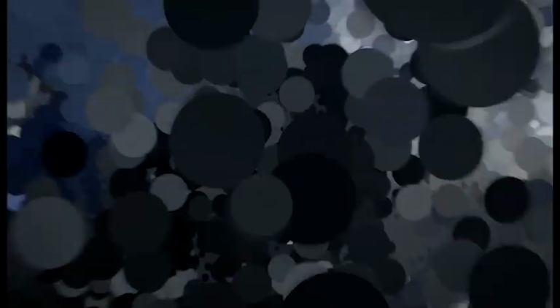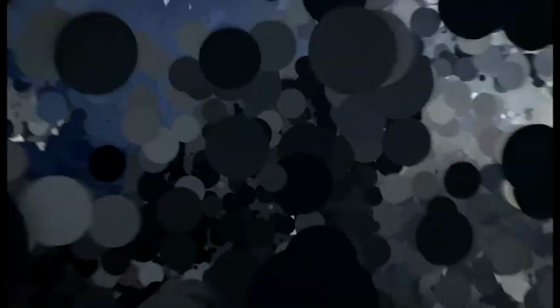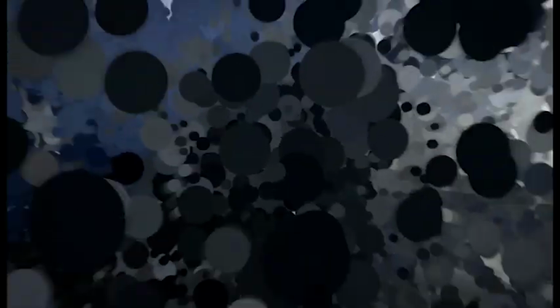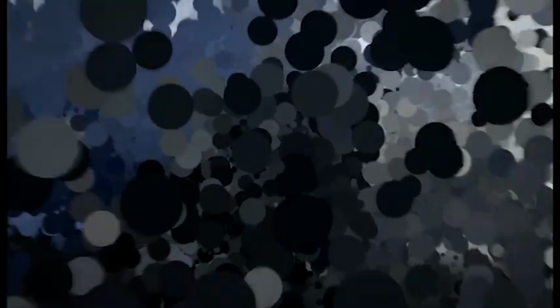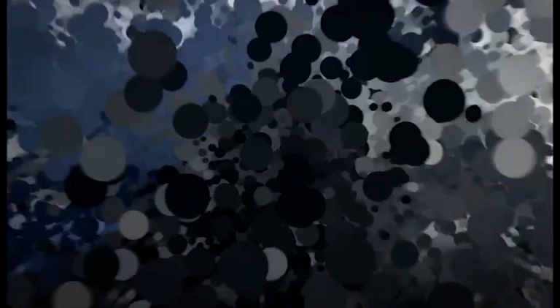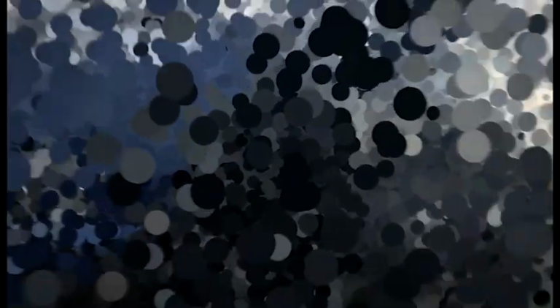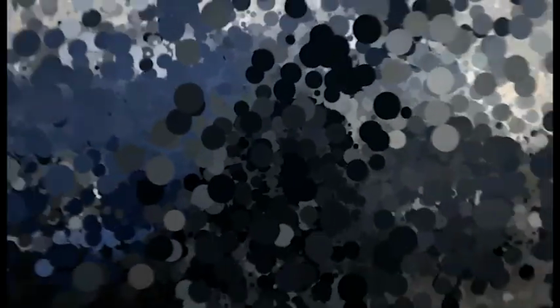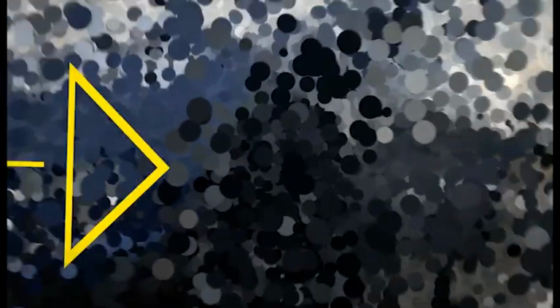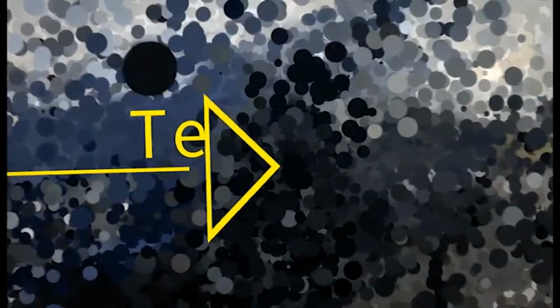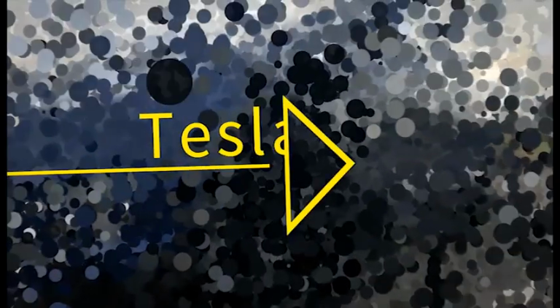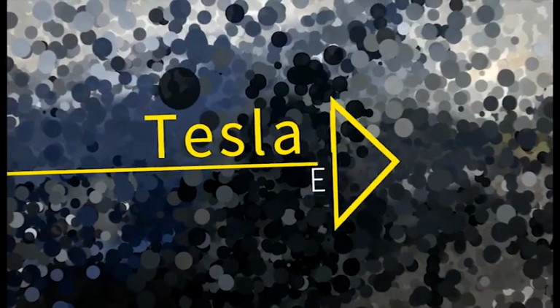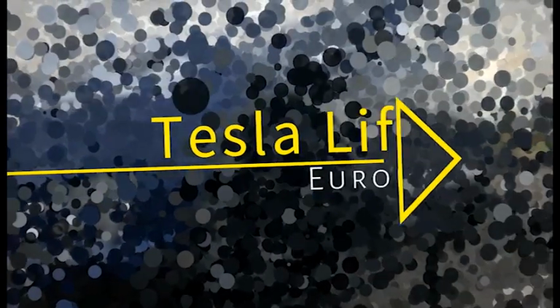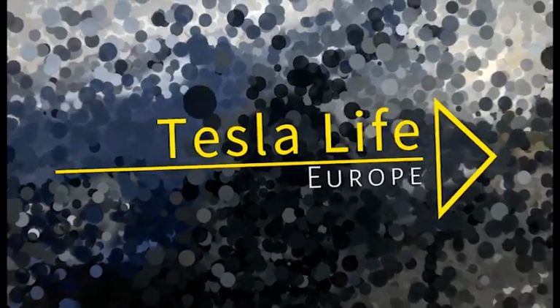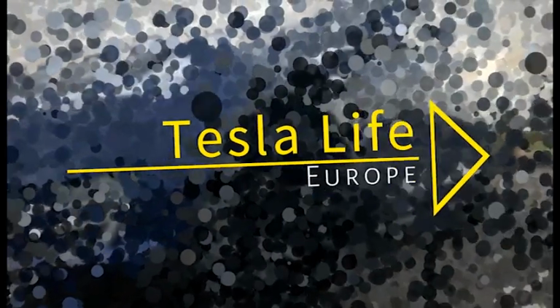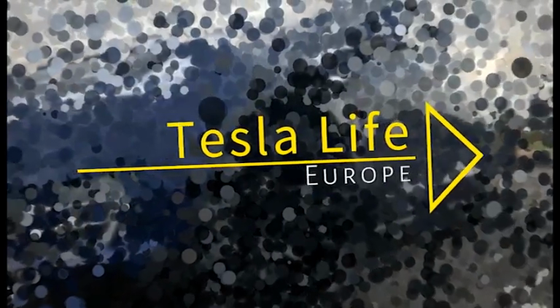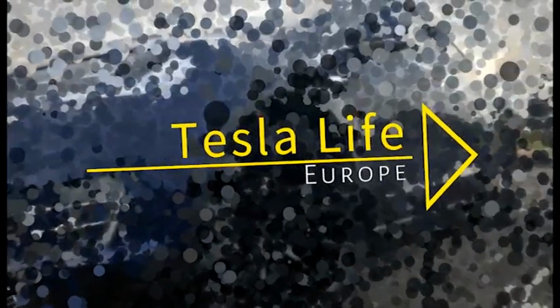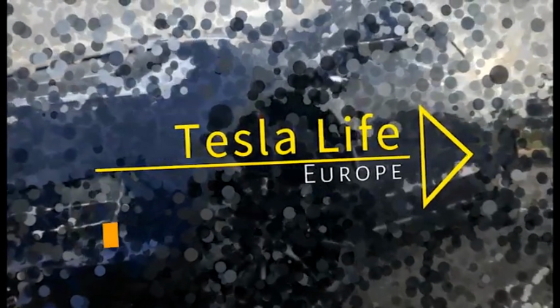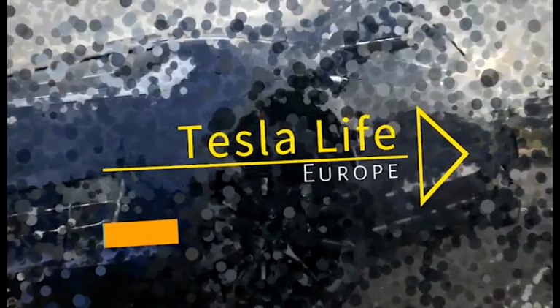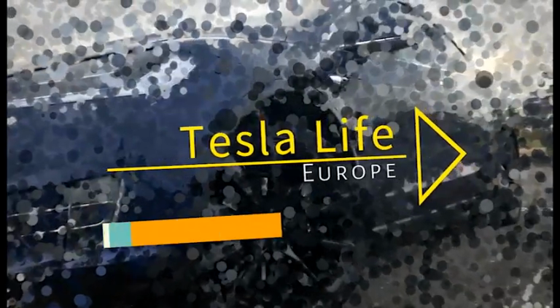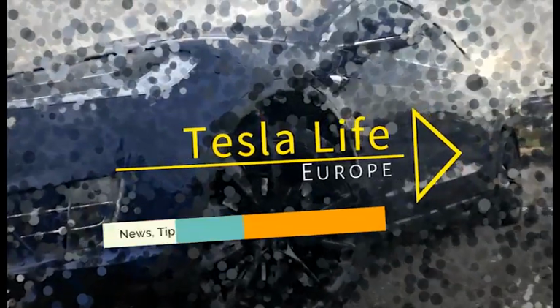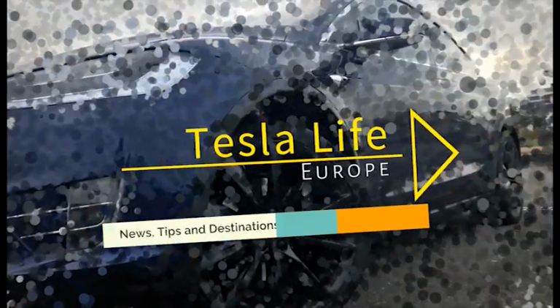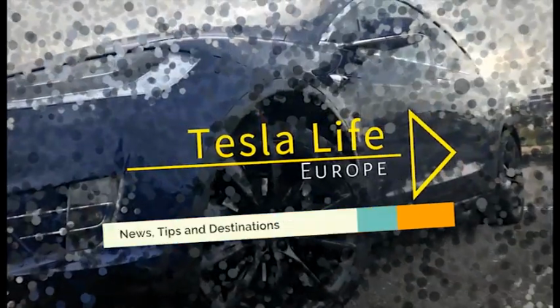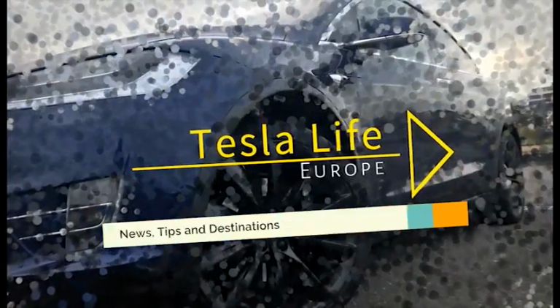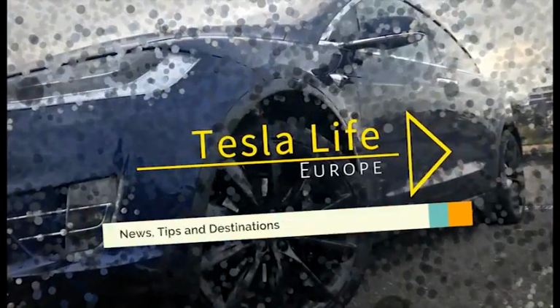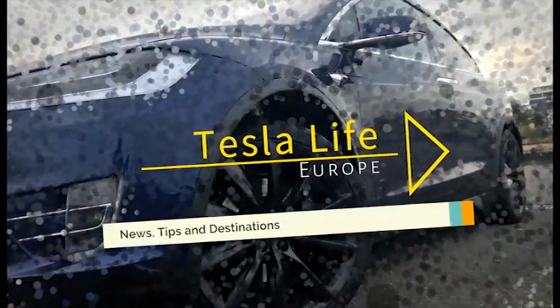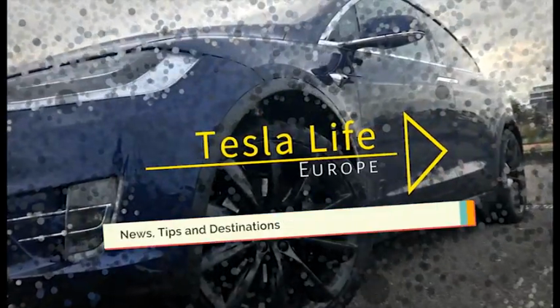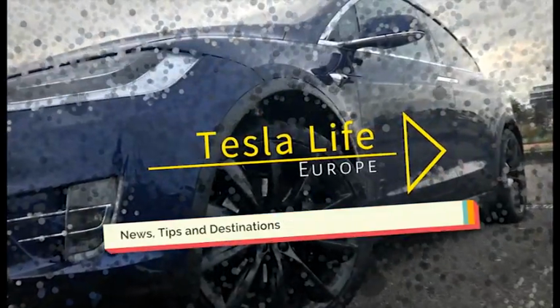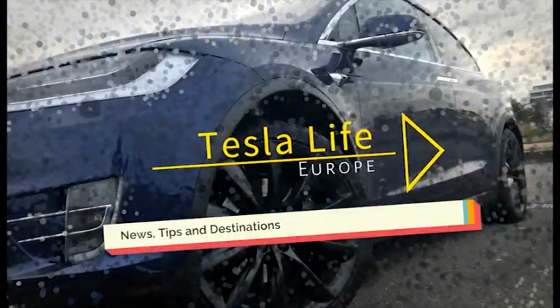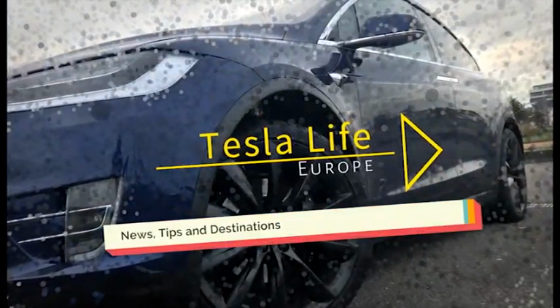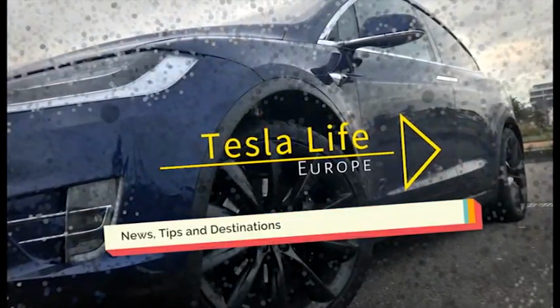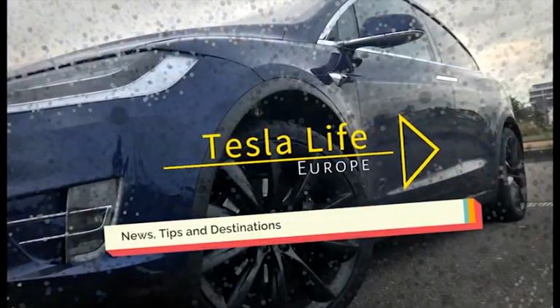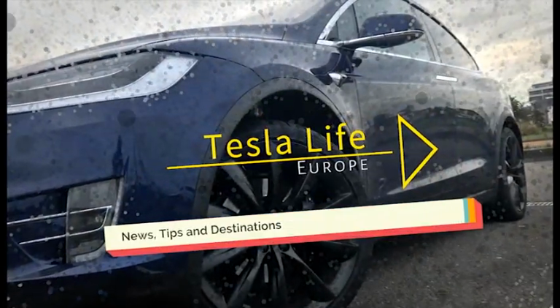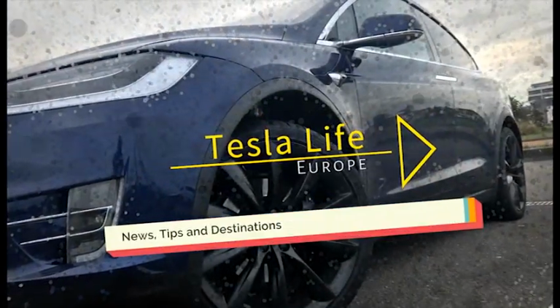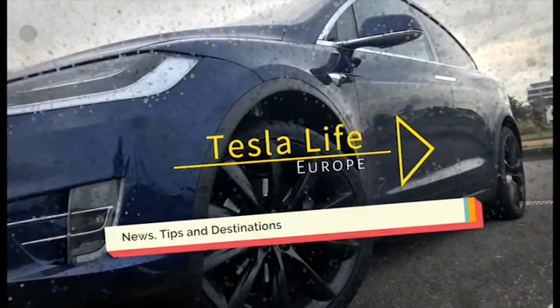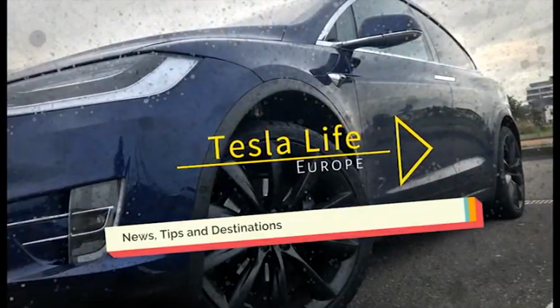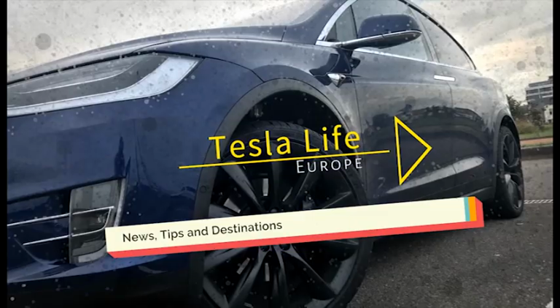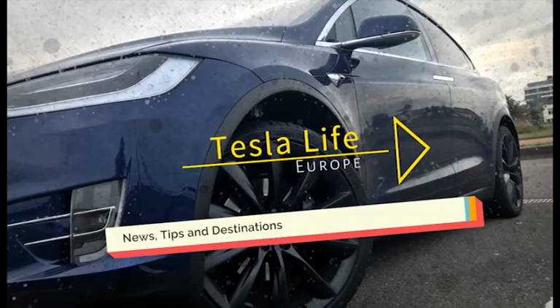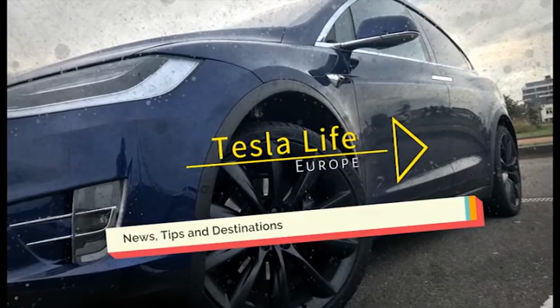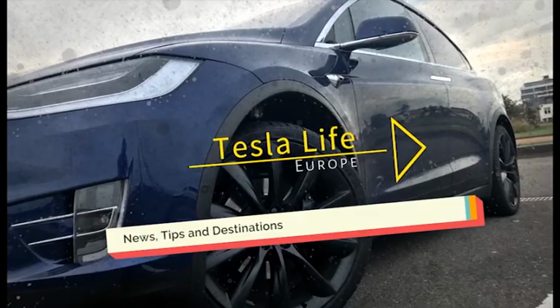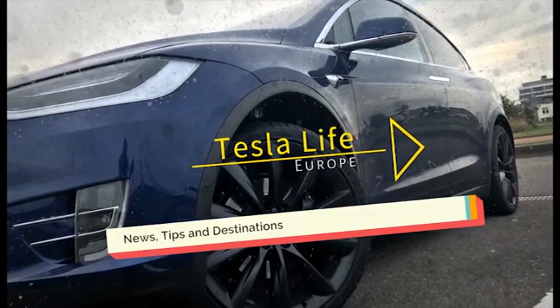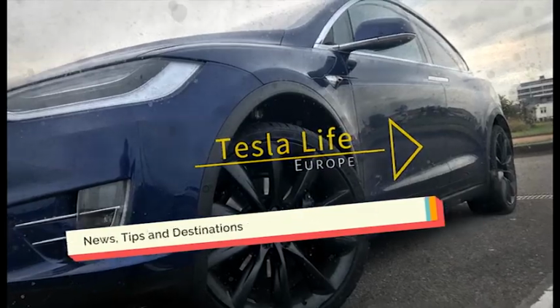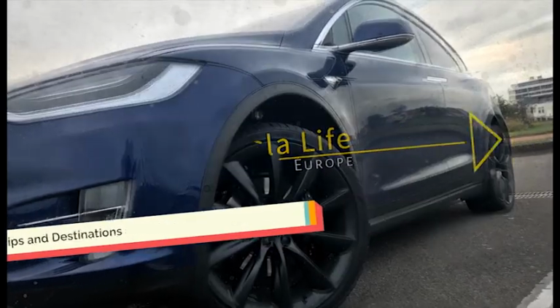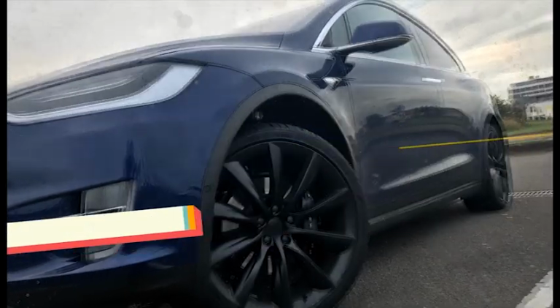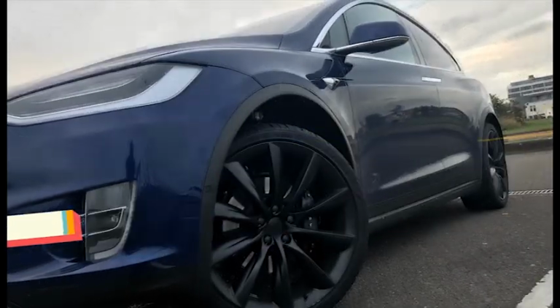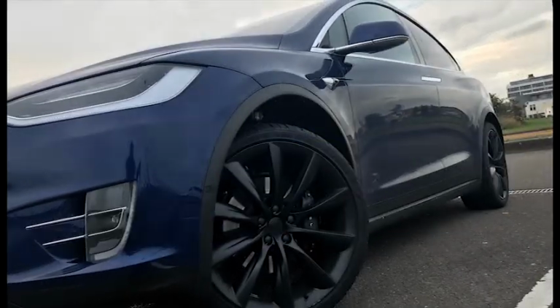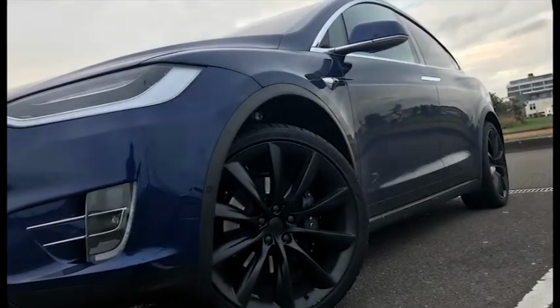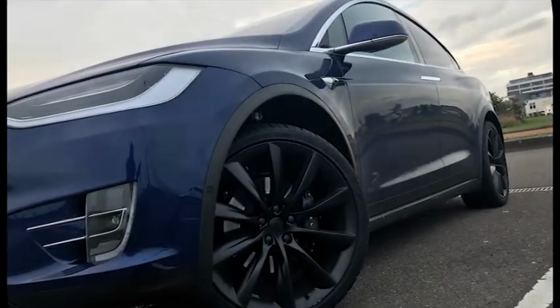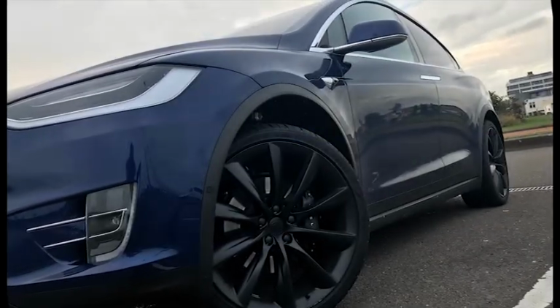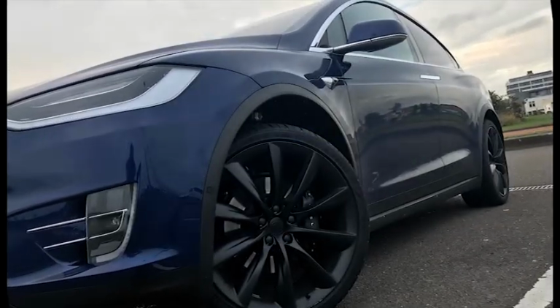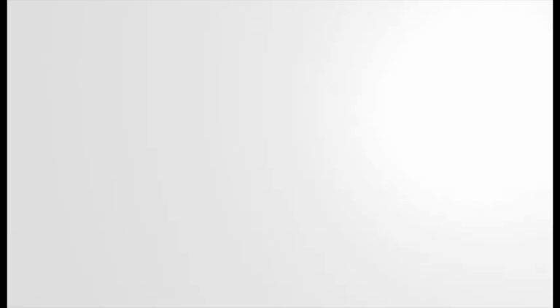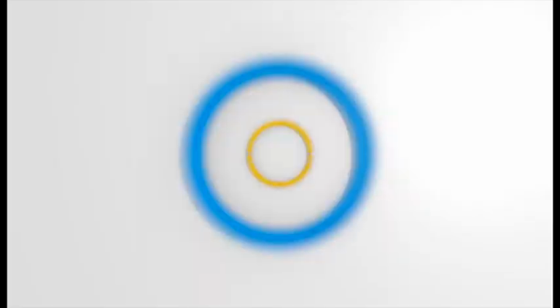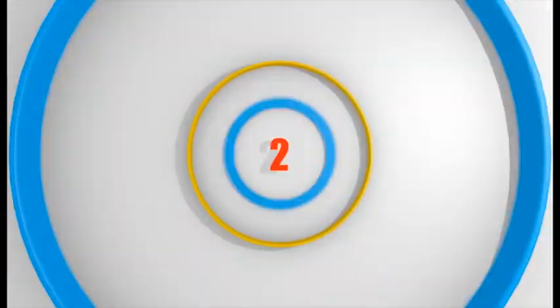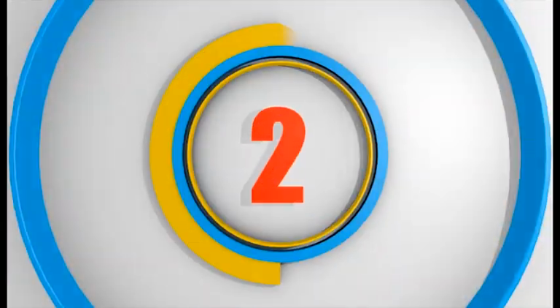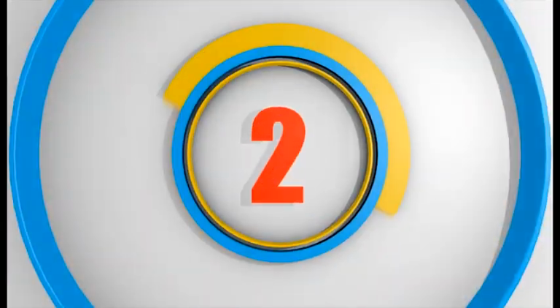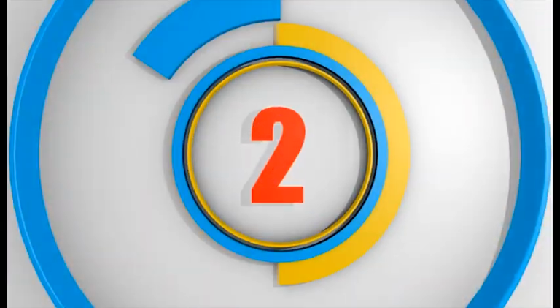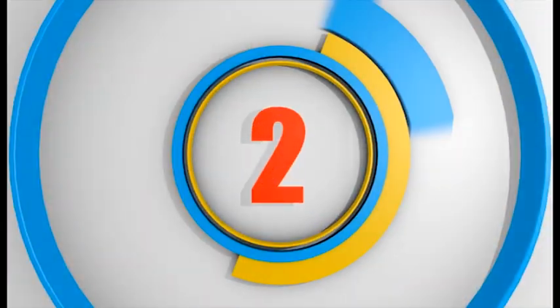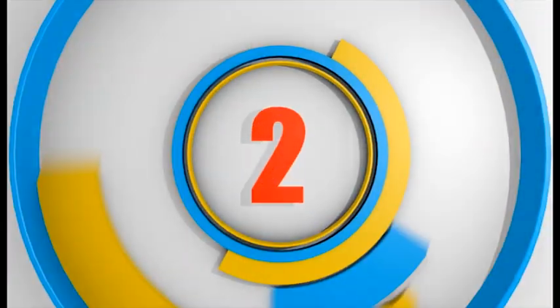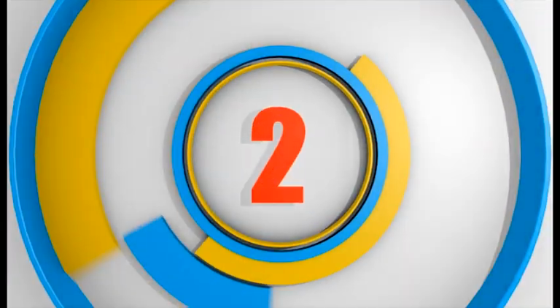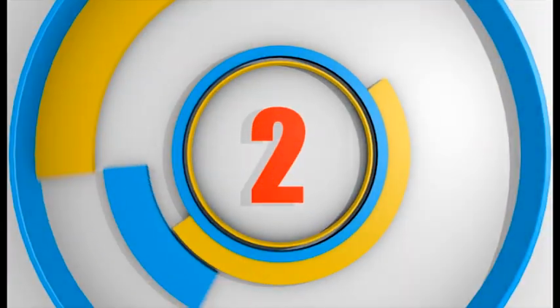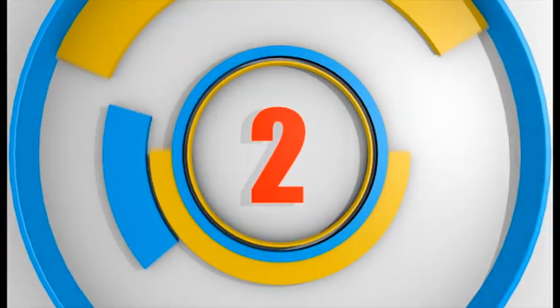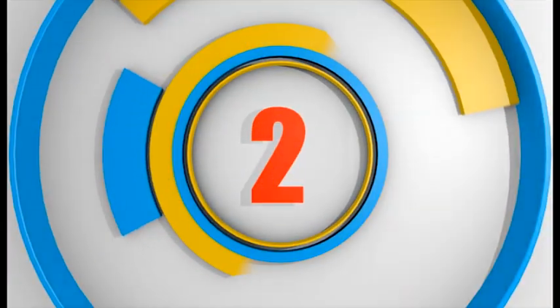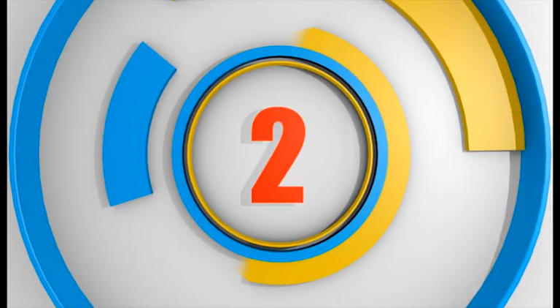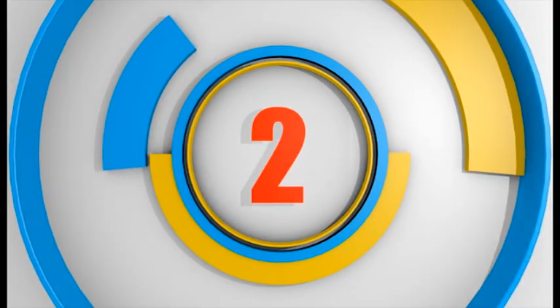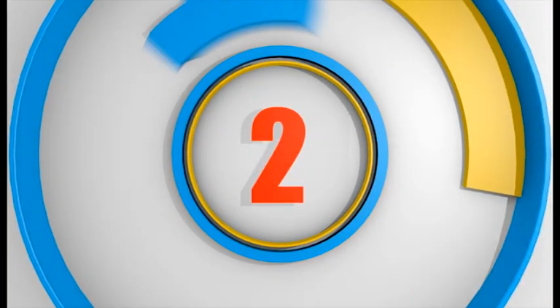Welcome to Tesla Life Europe, with news, tips, and great destinations to visit with your Tesla. This is episode 2.